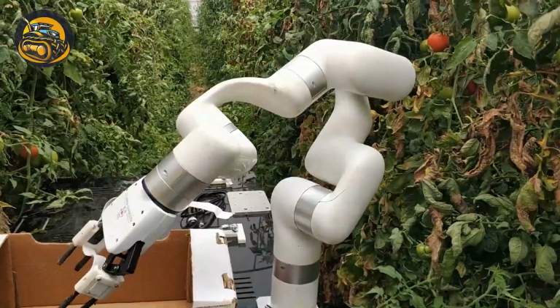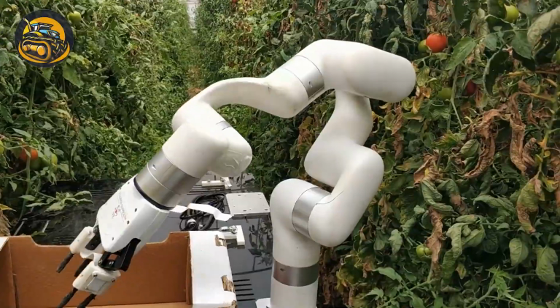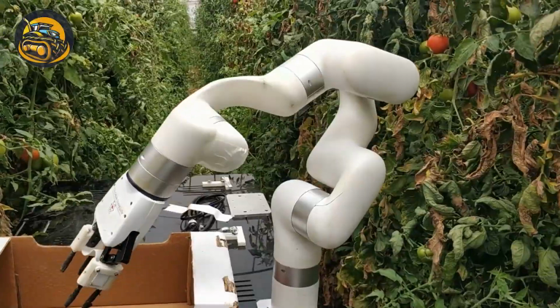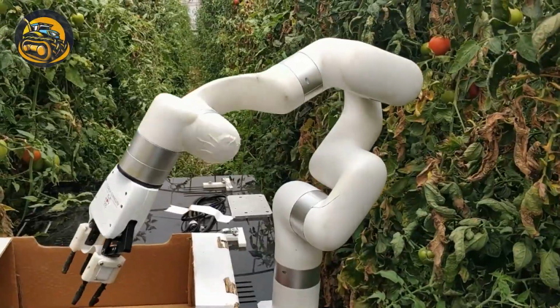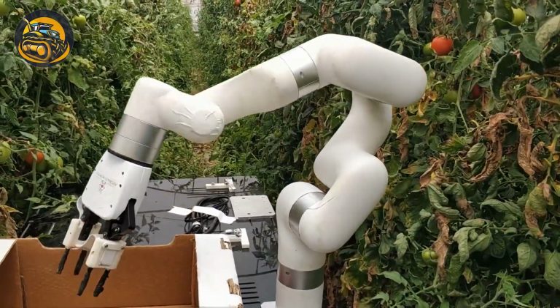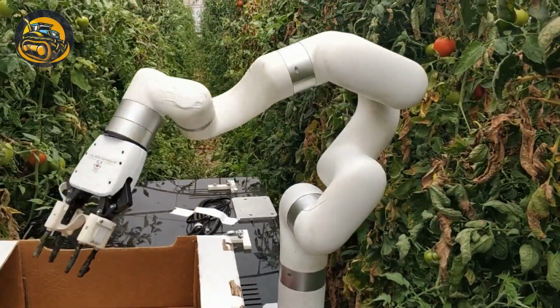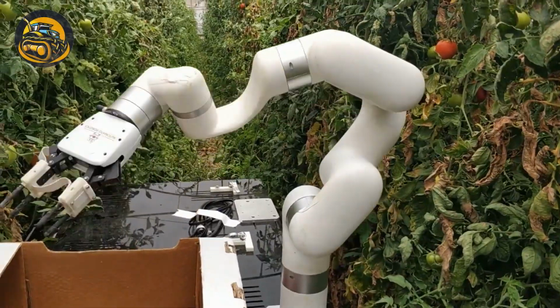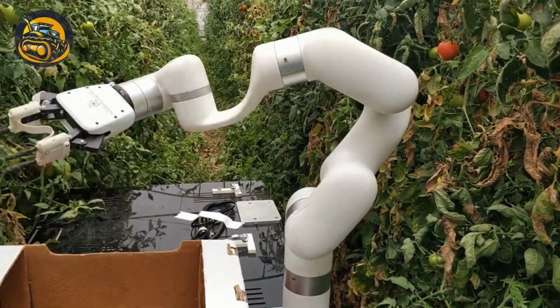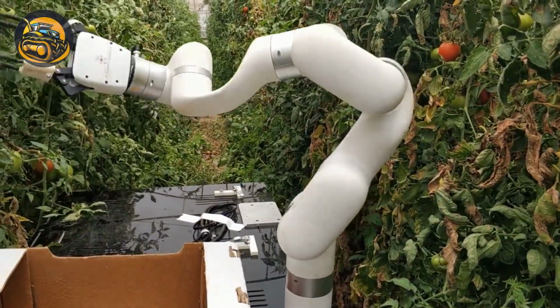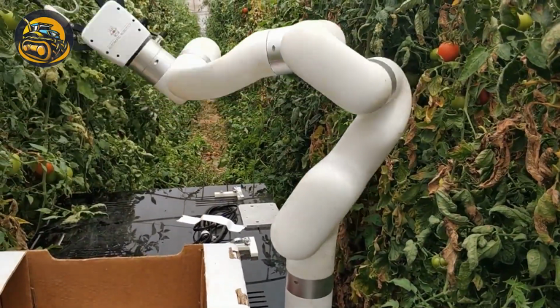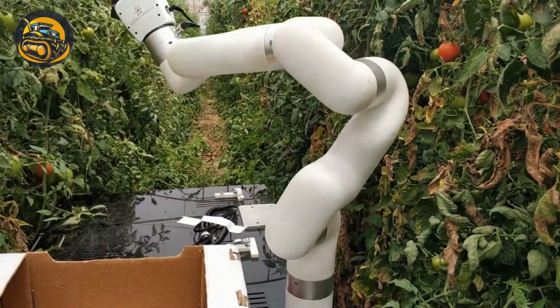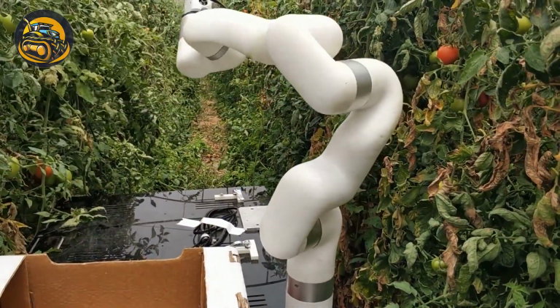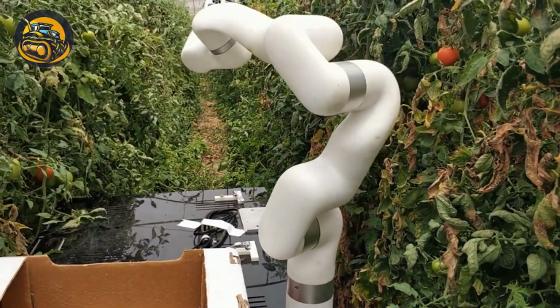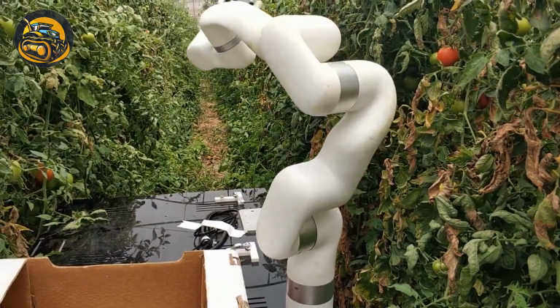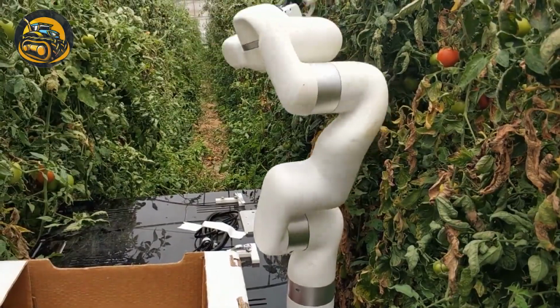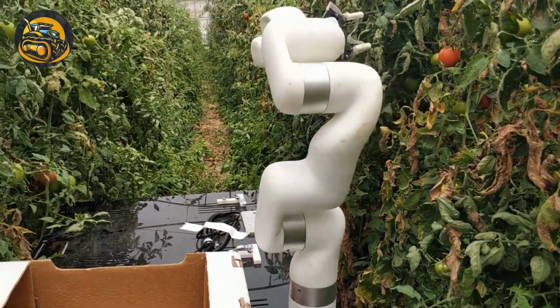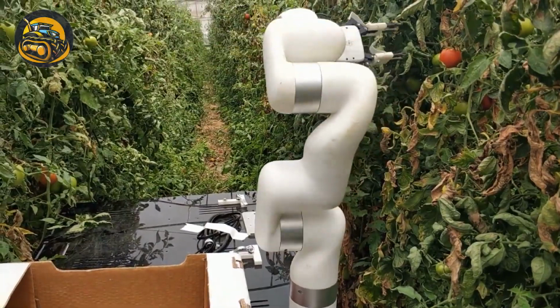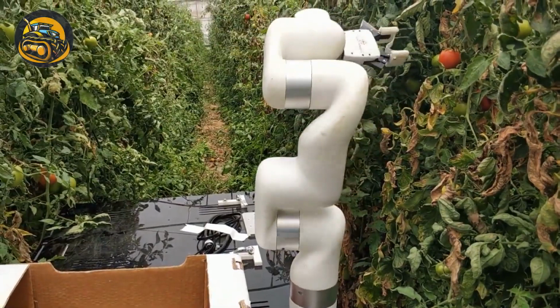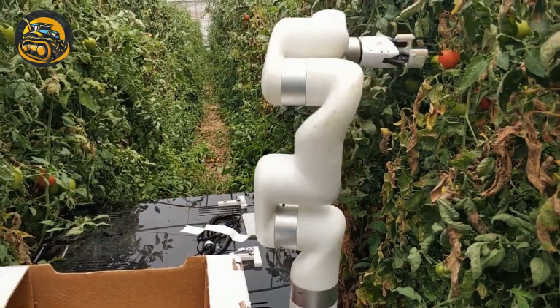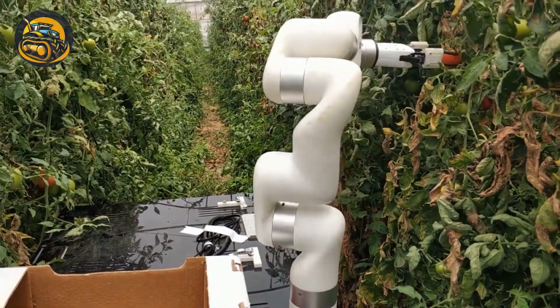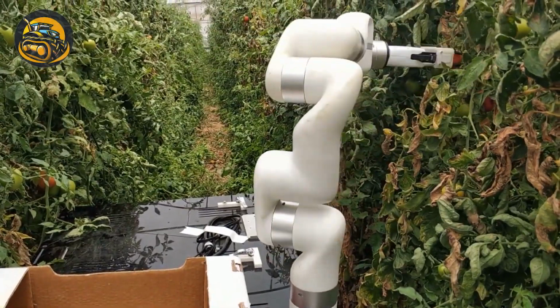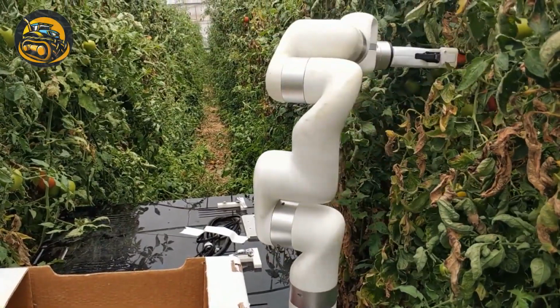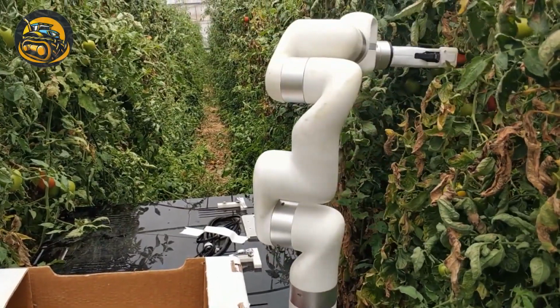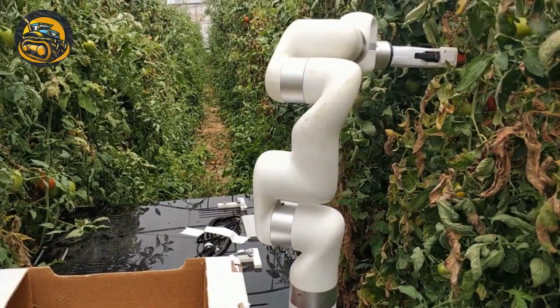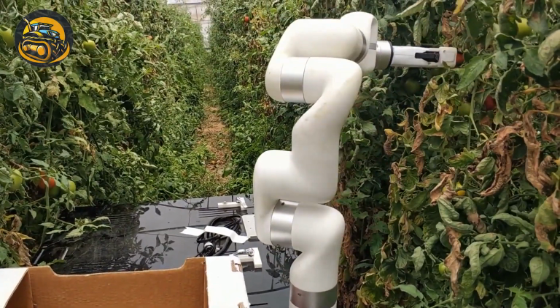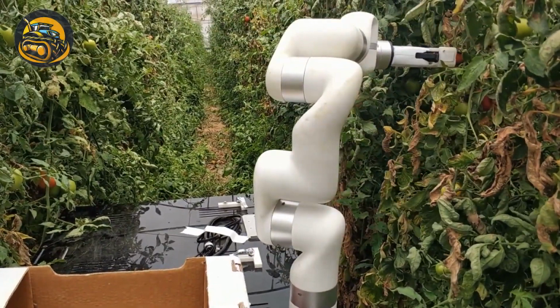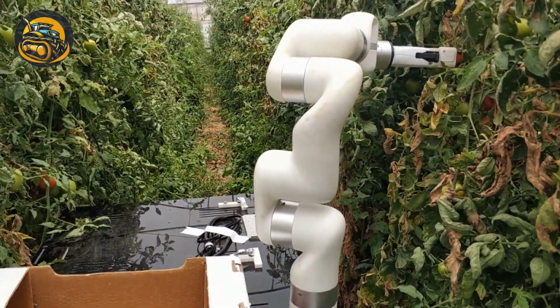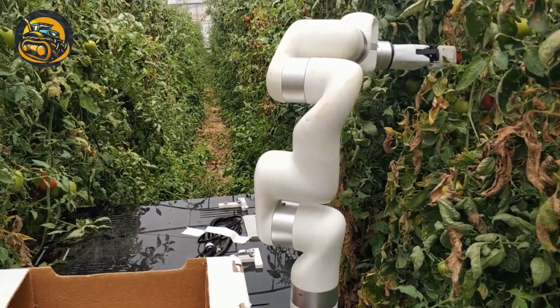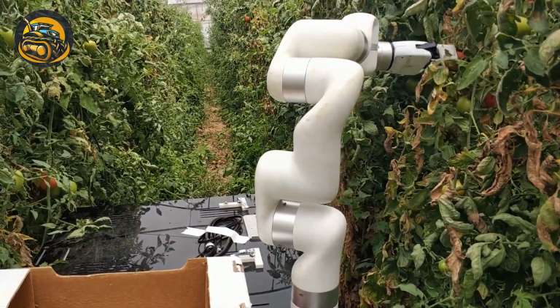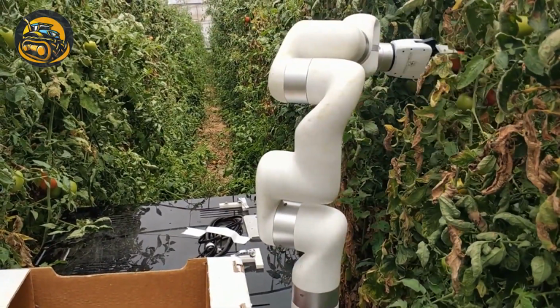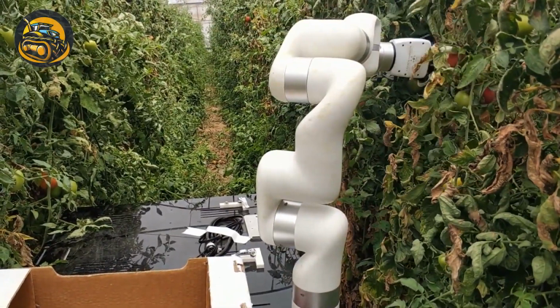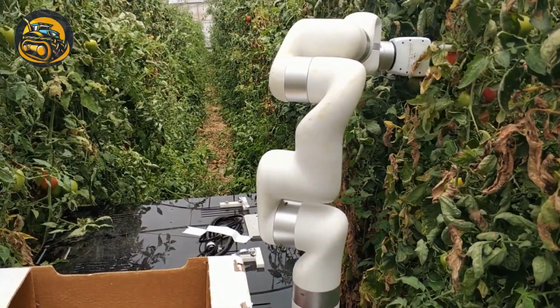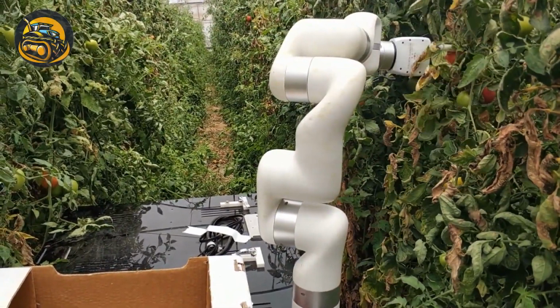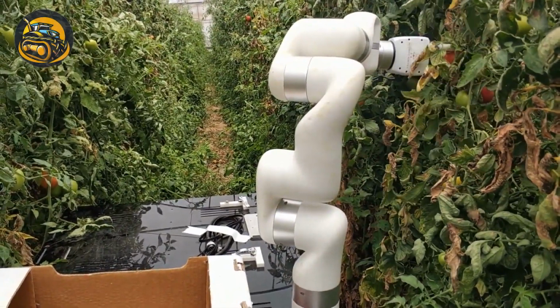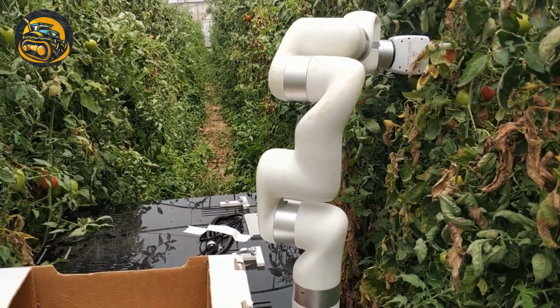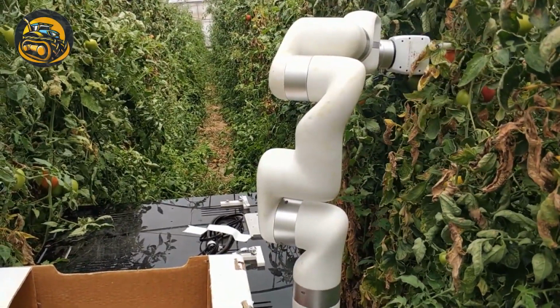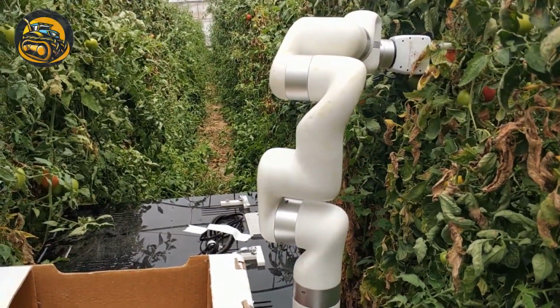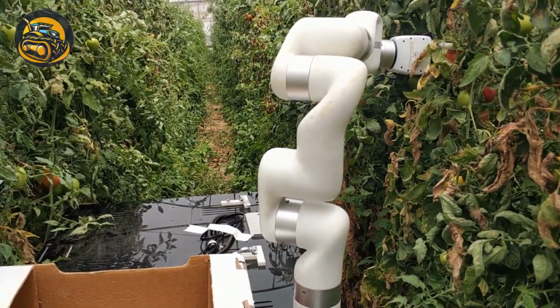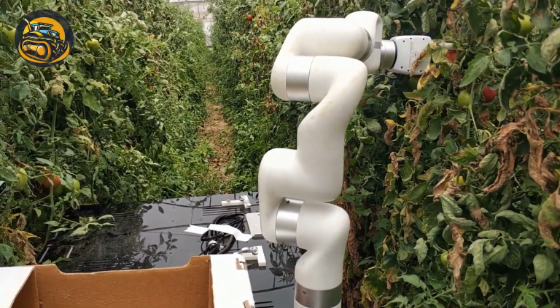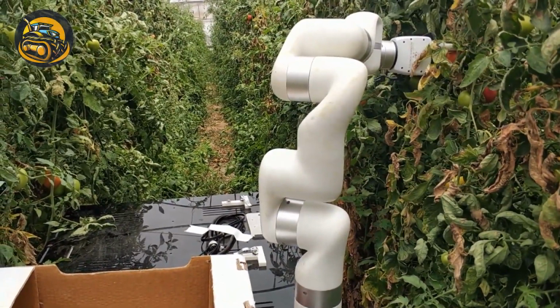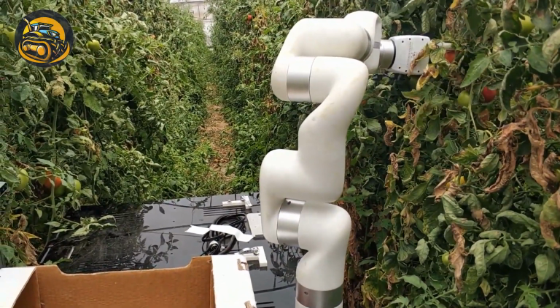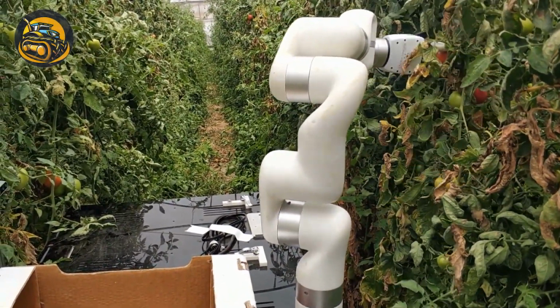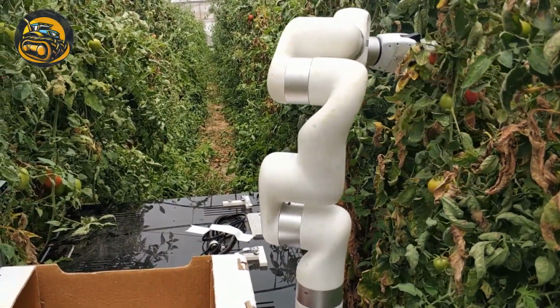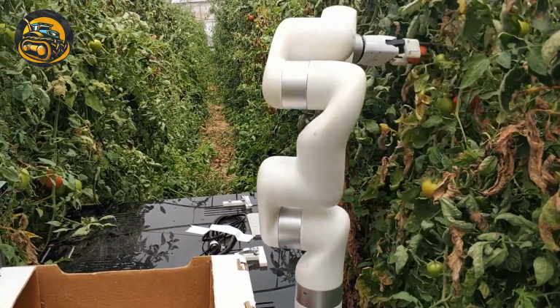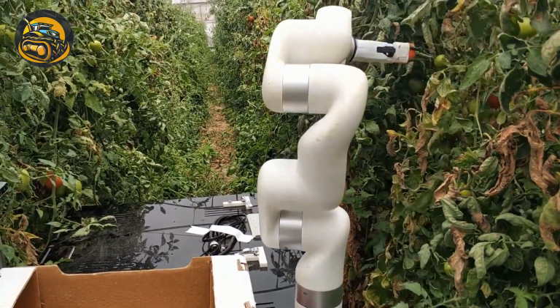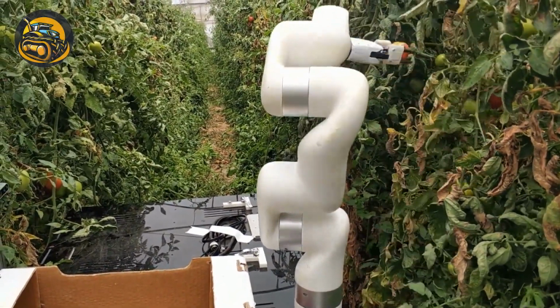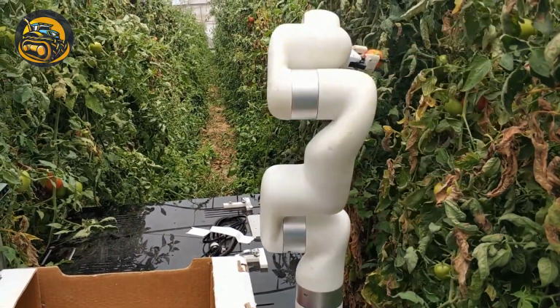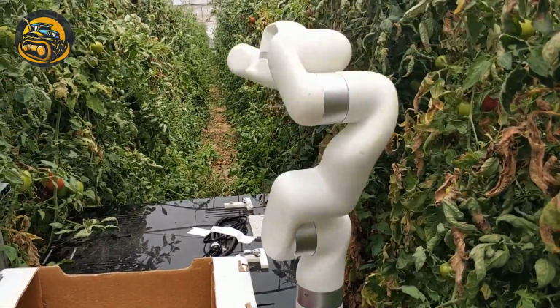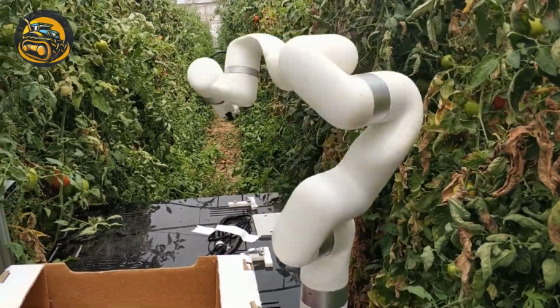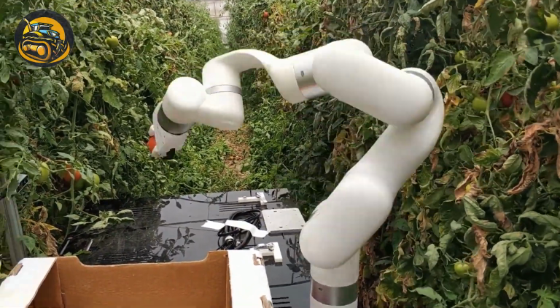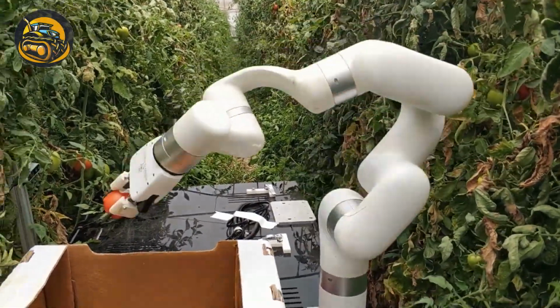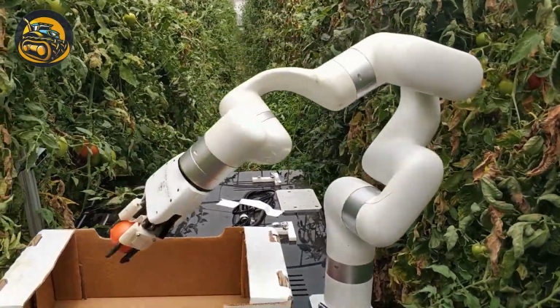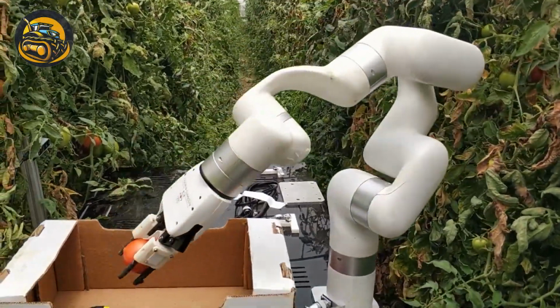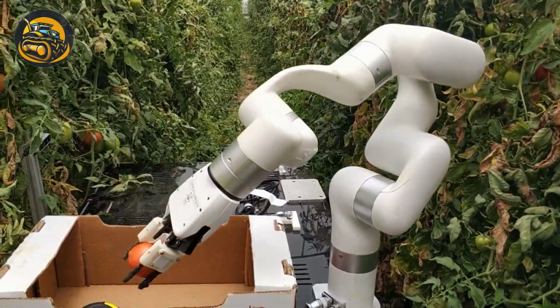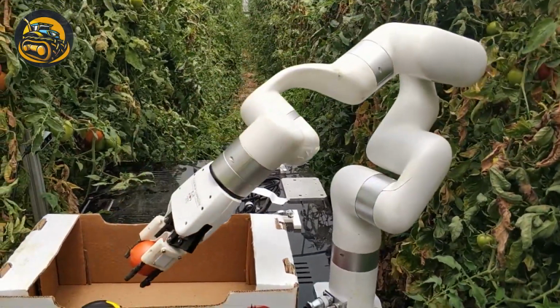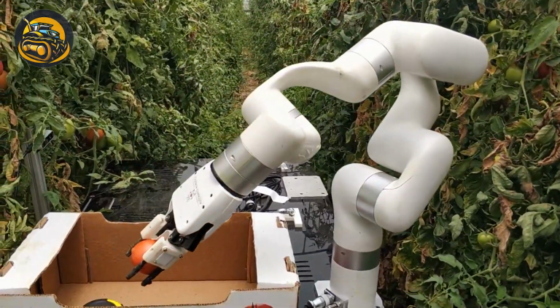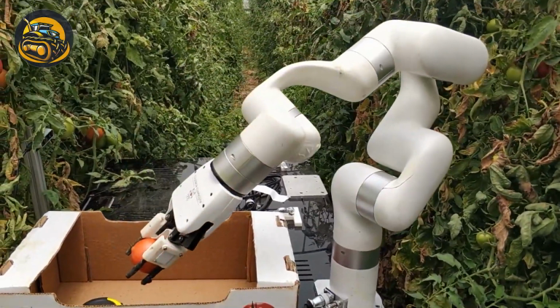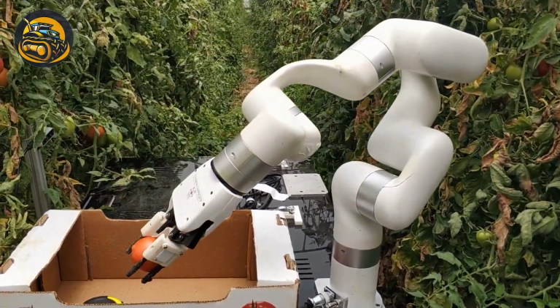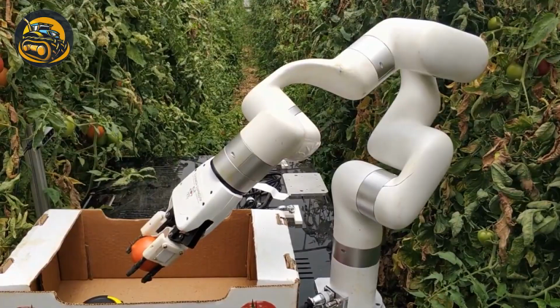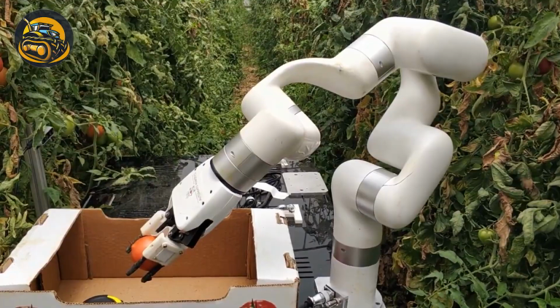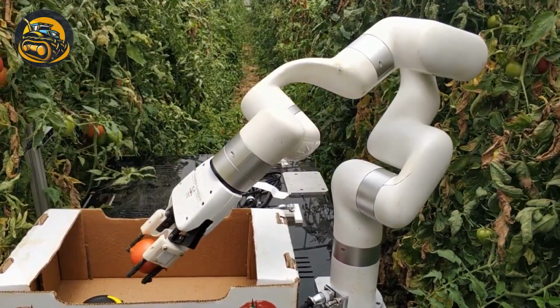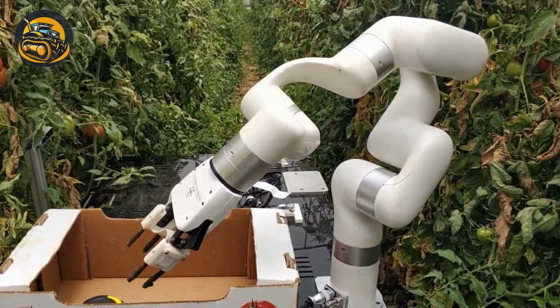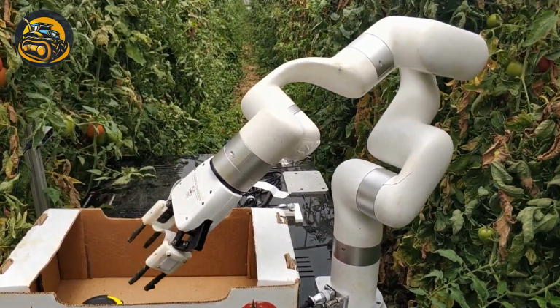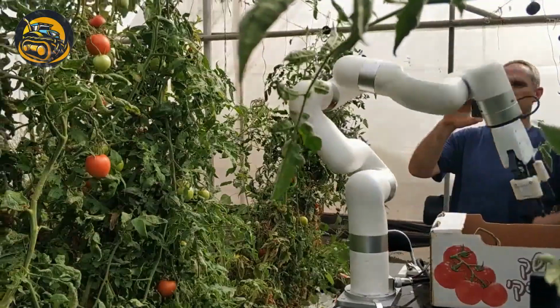This robot has improved tomato detection that ensures high grip precision when it is working.